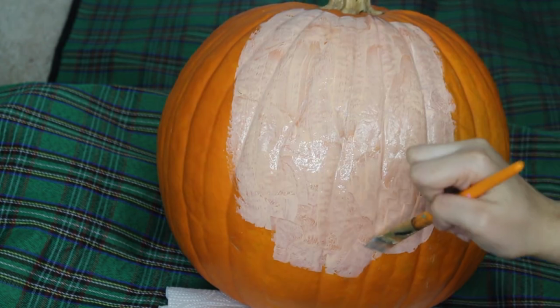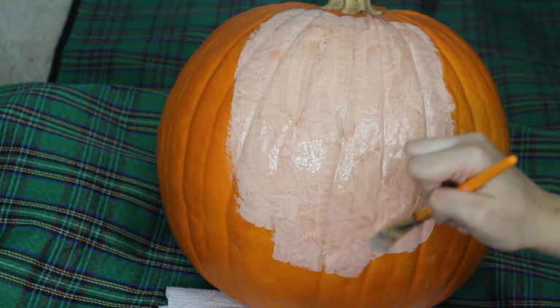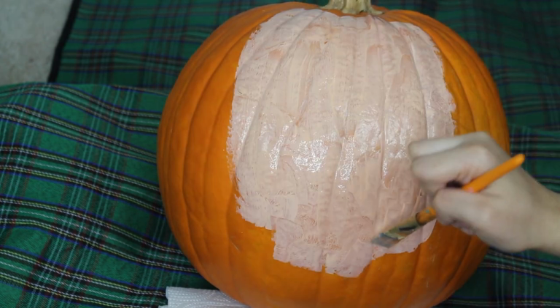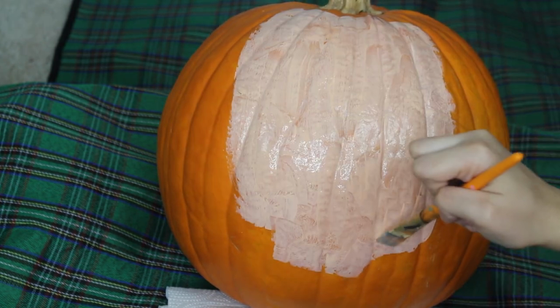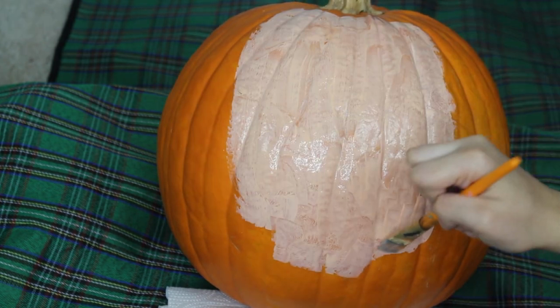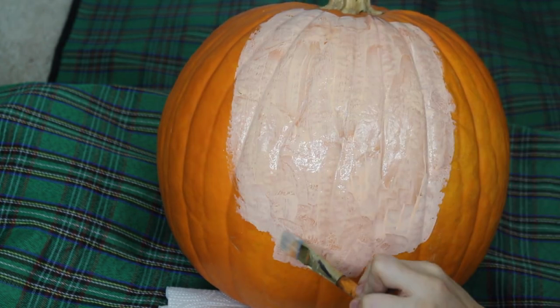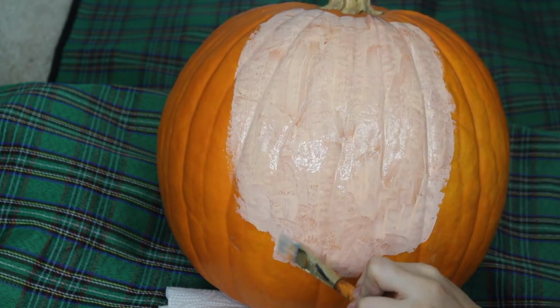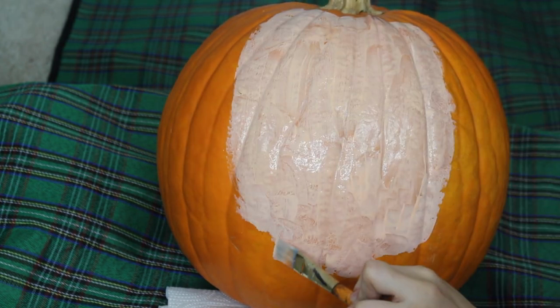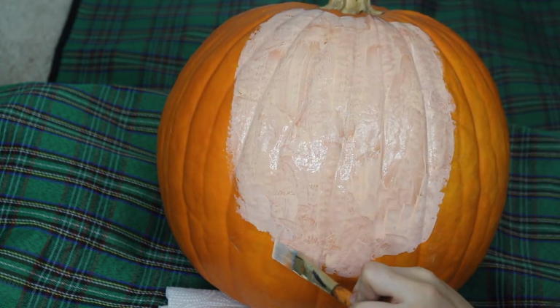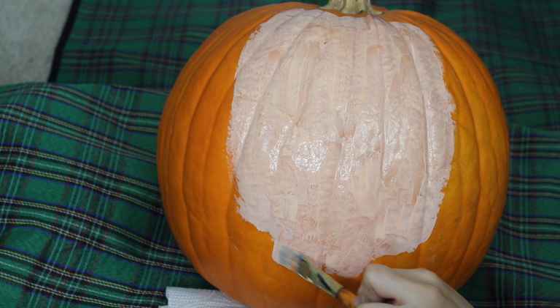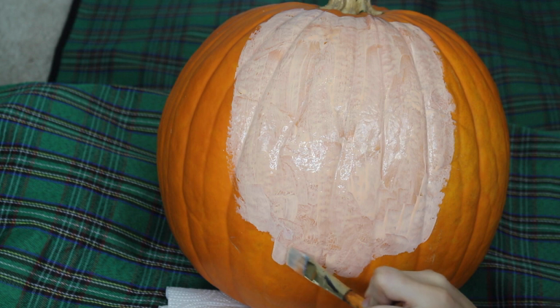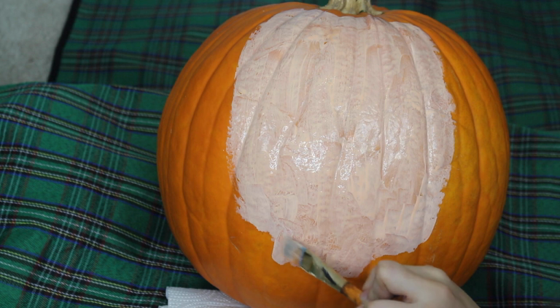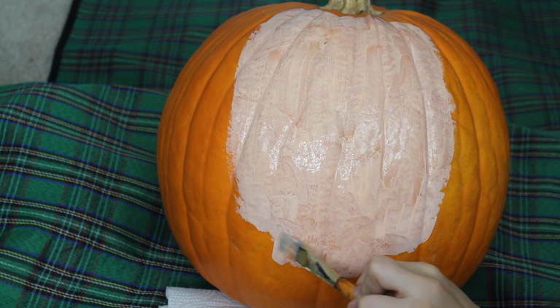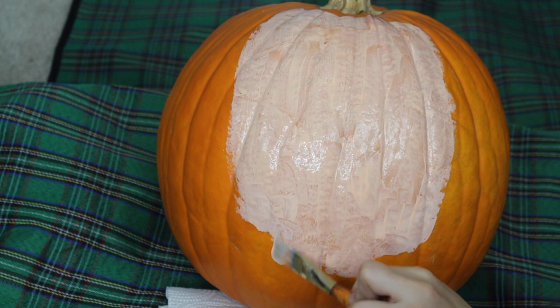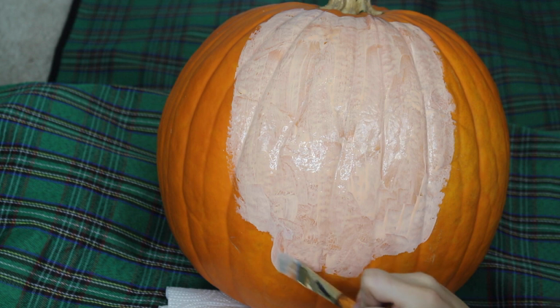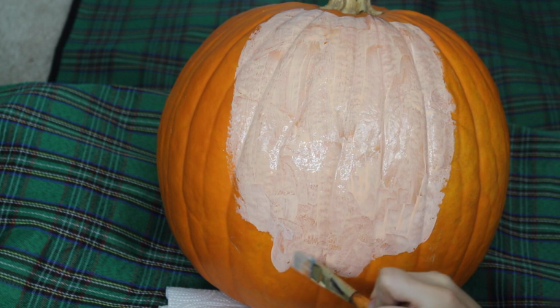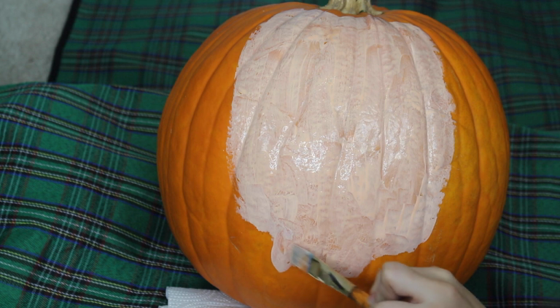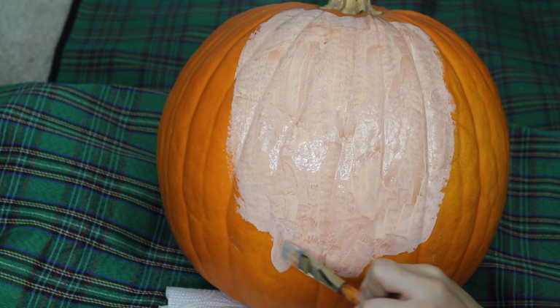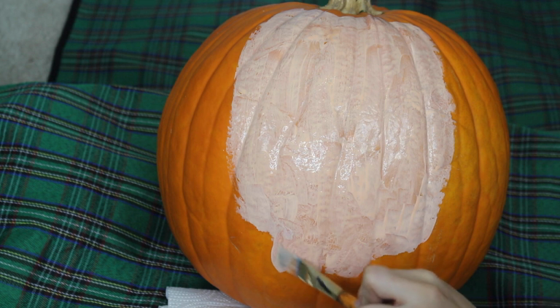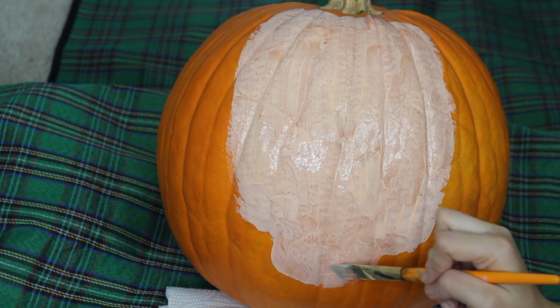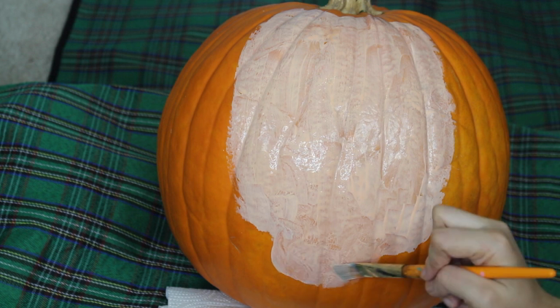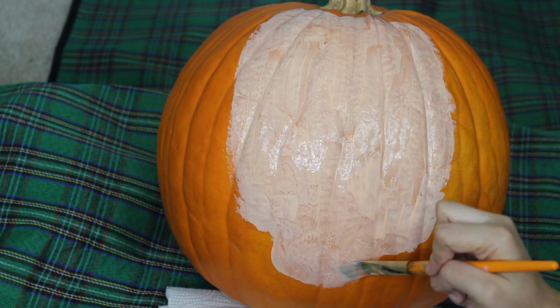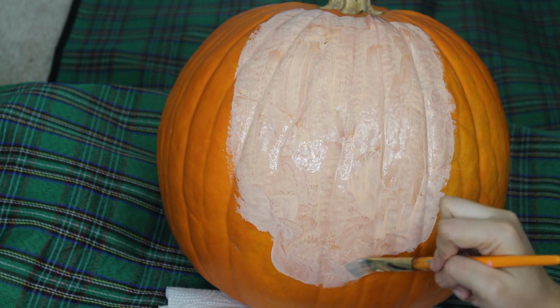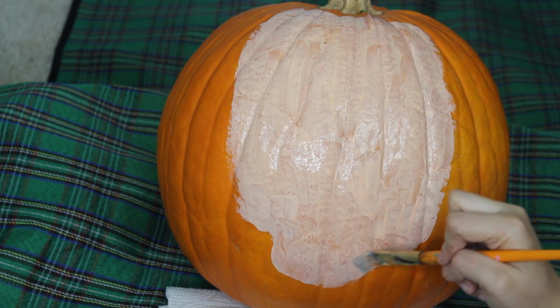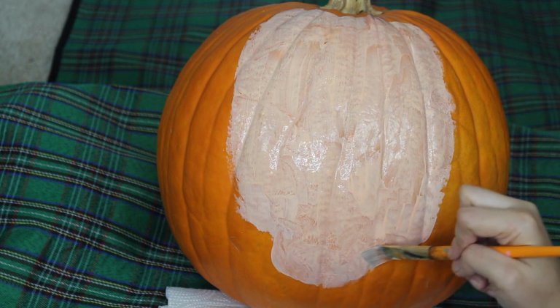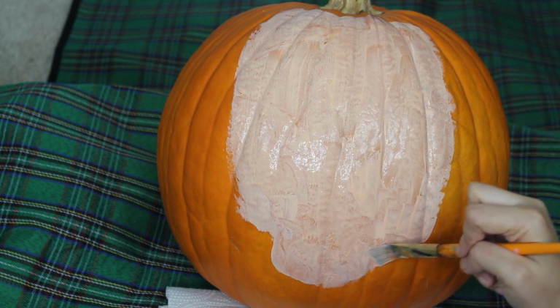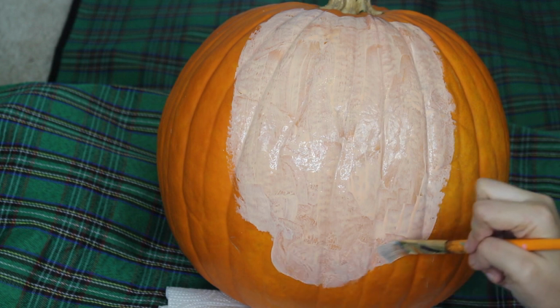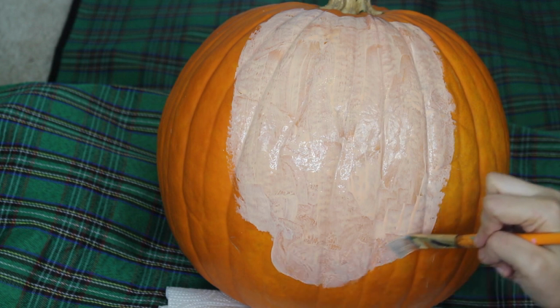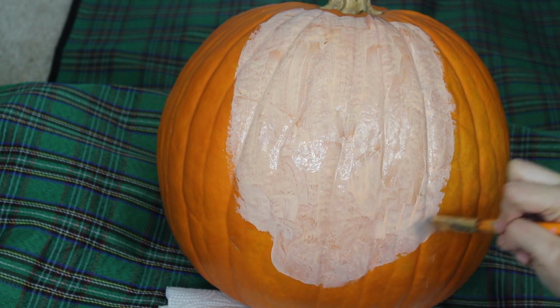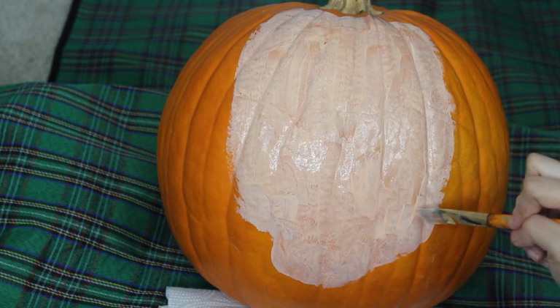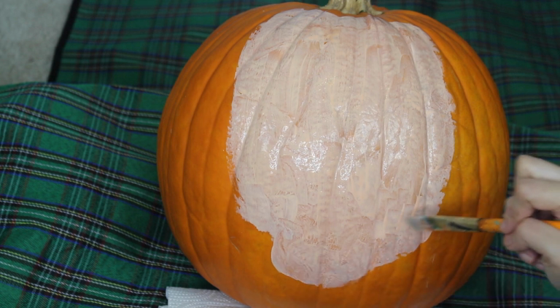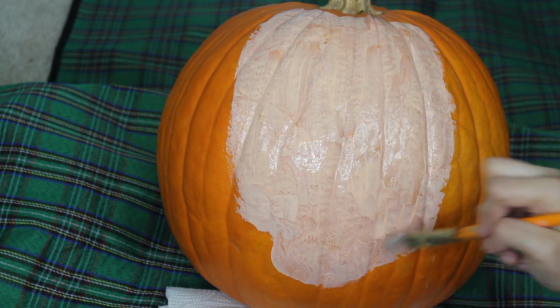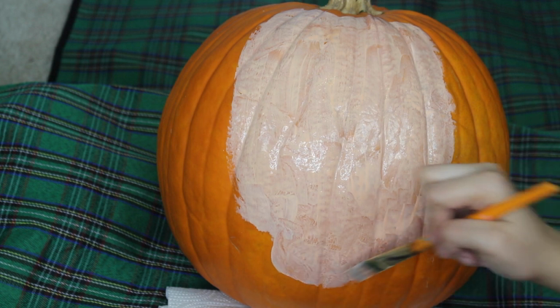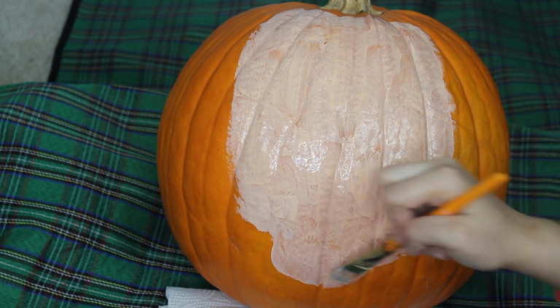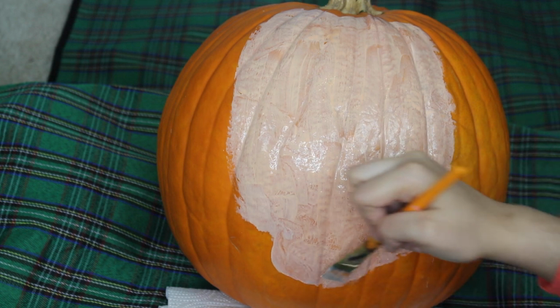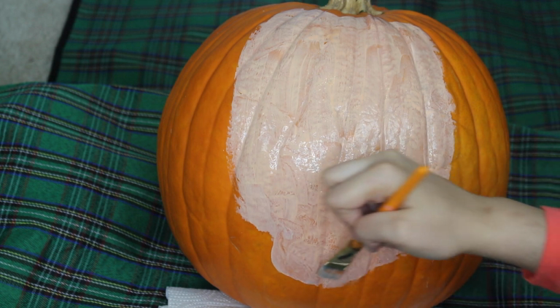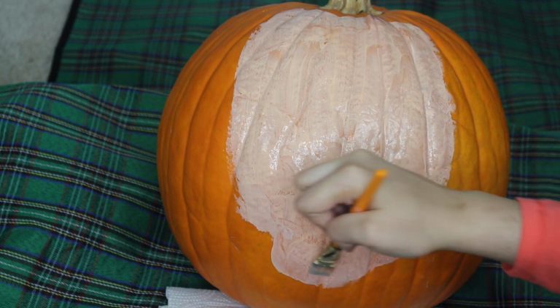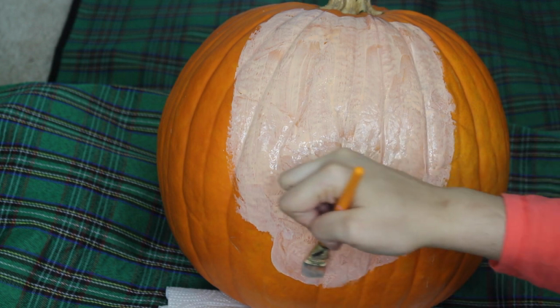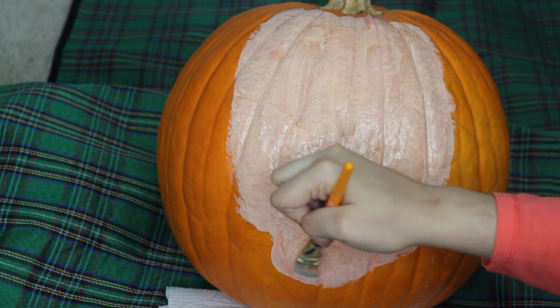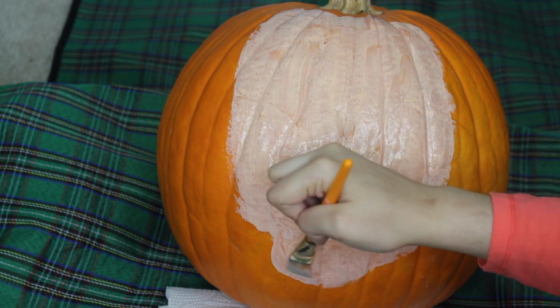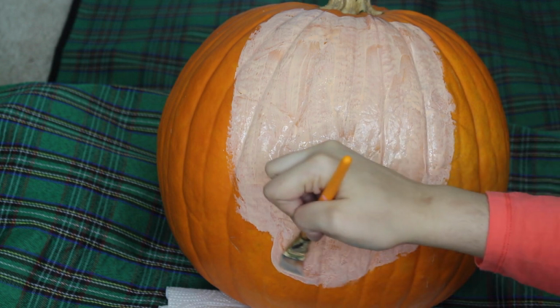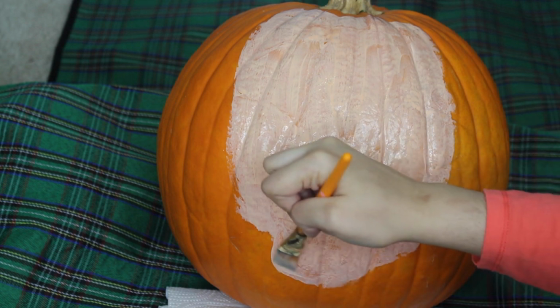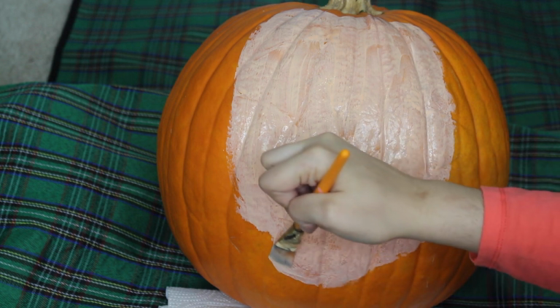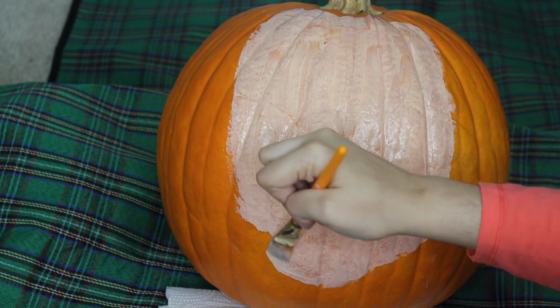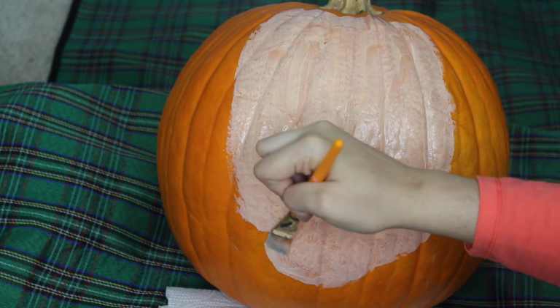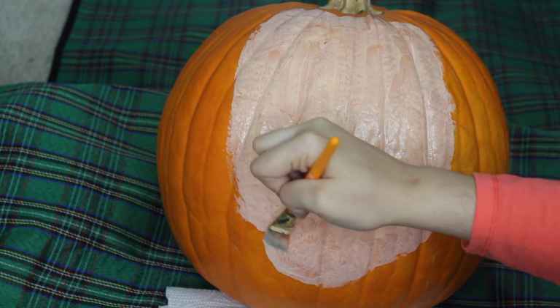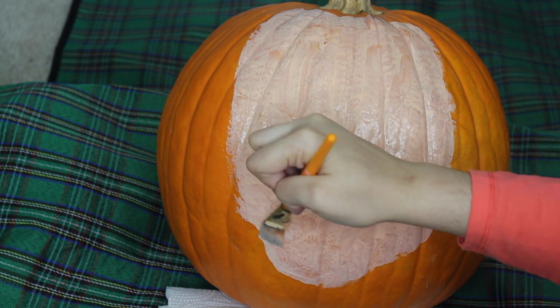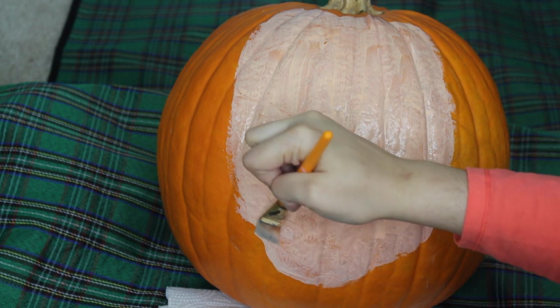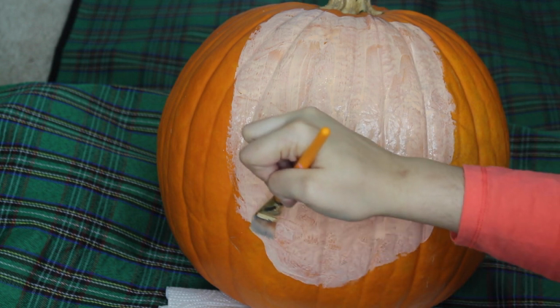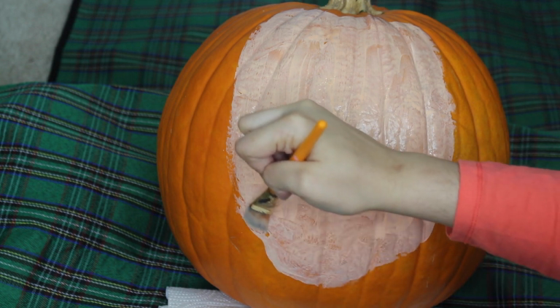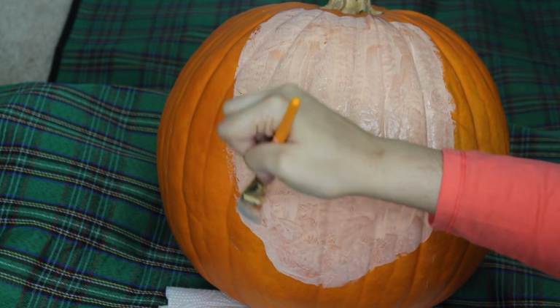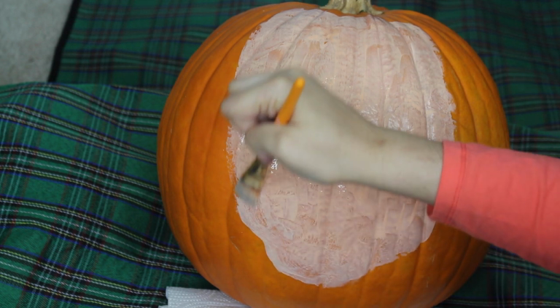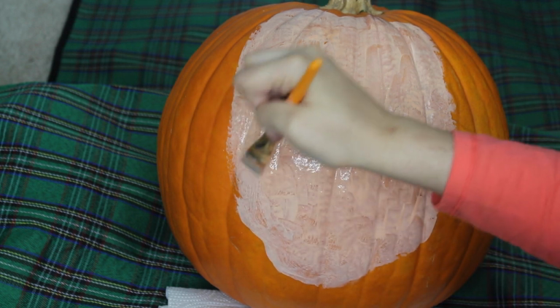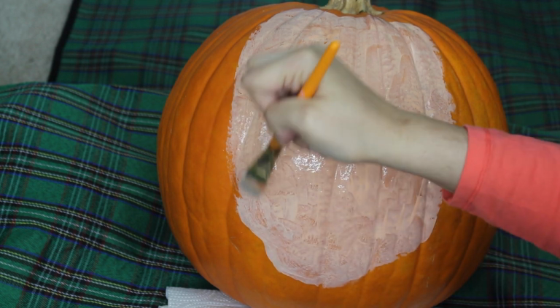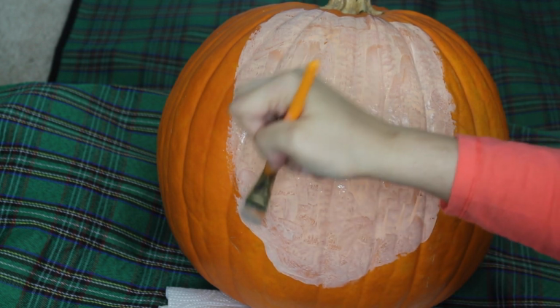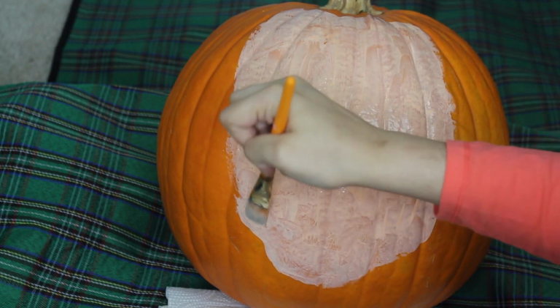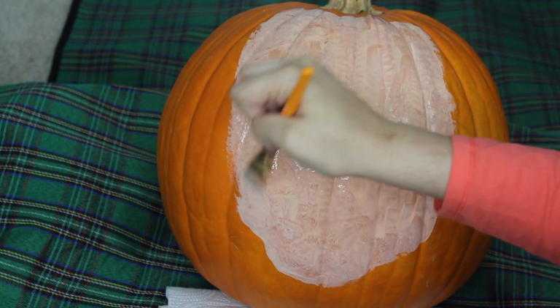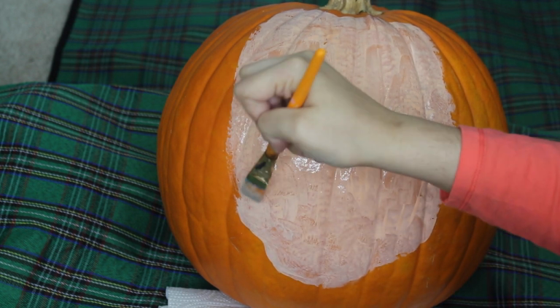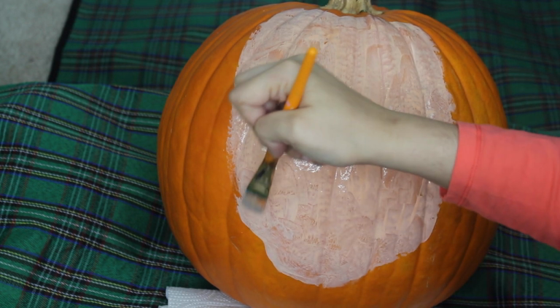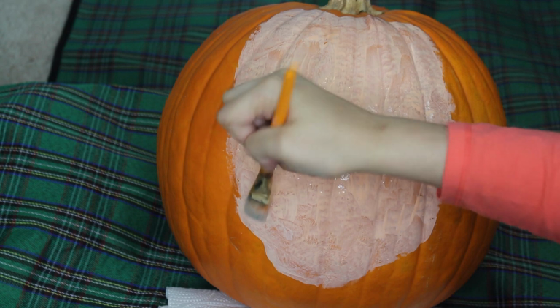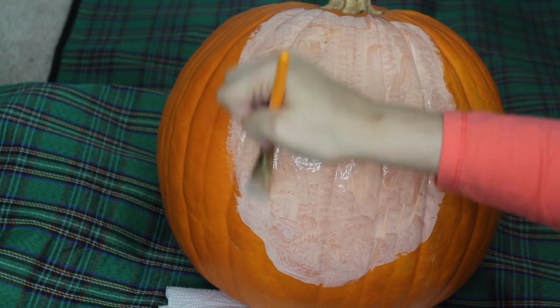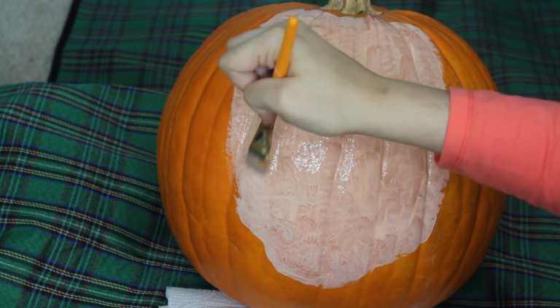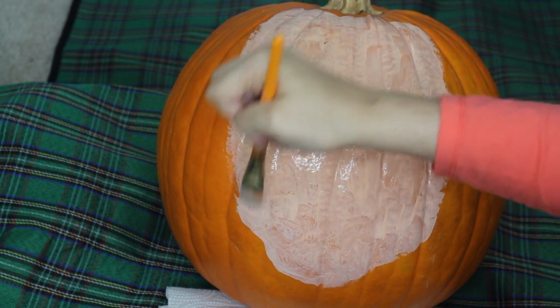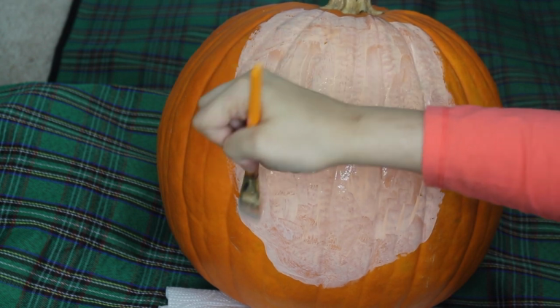For Donald's face, I kind of did a square shaped face and chin and at the end rounded it out to make it less rigid.